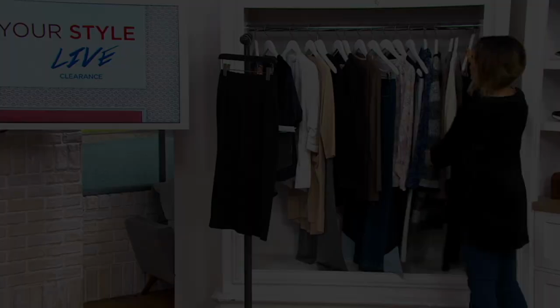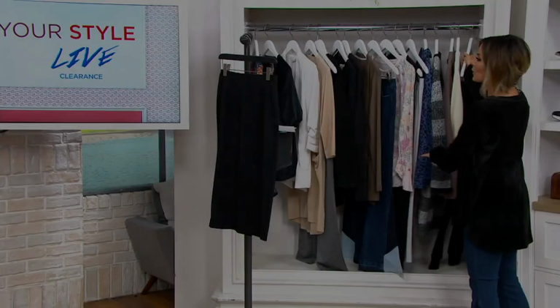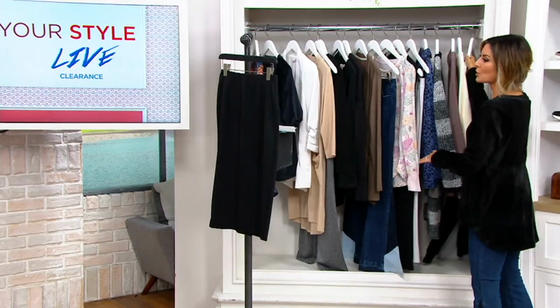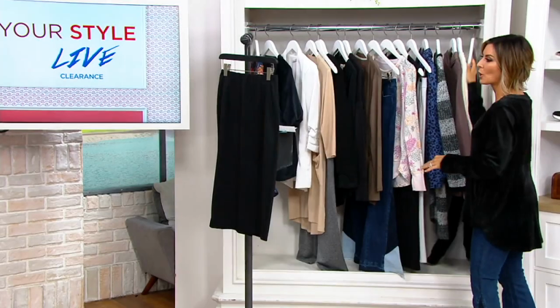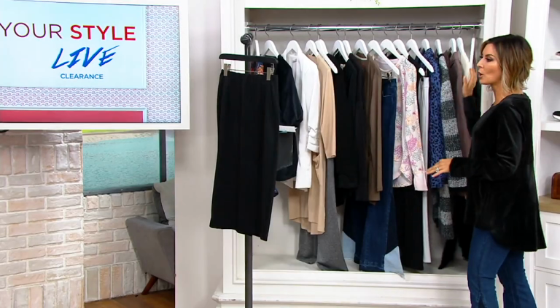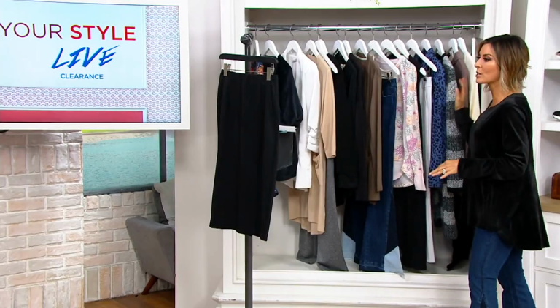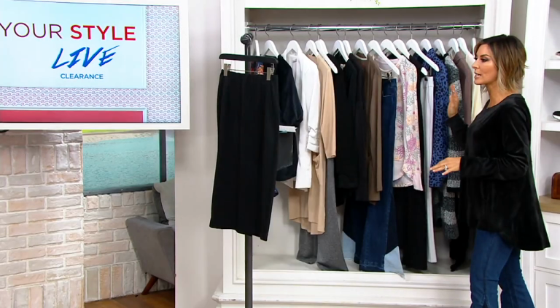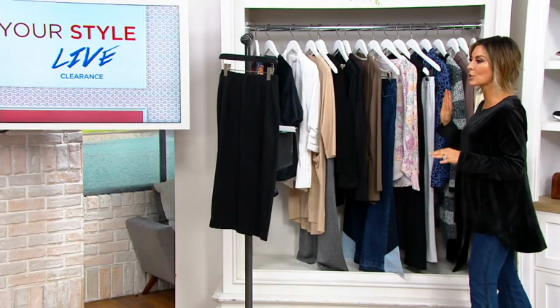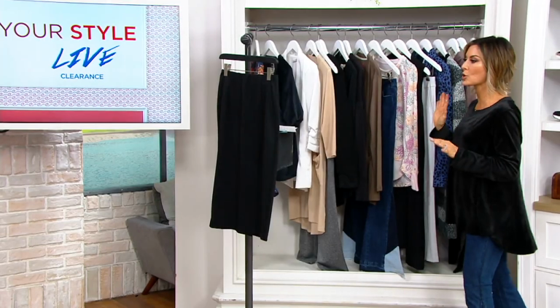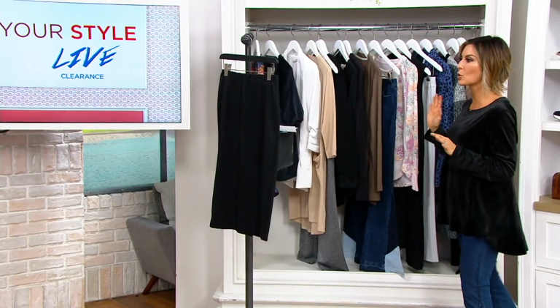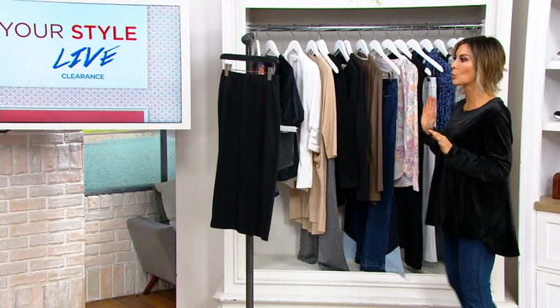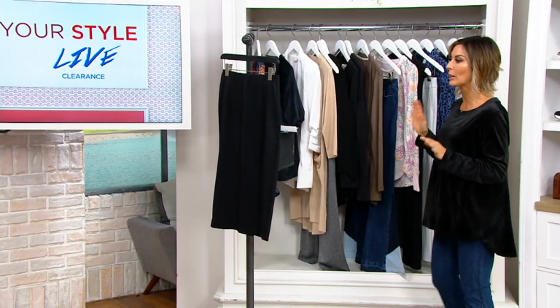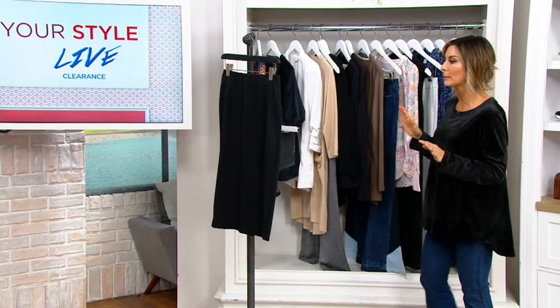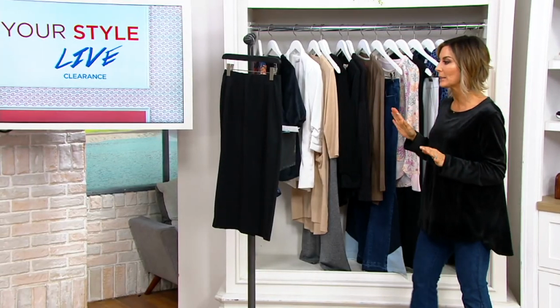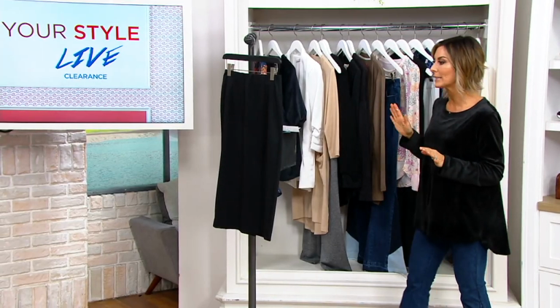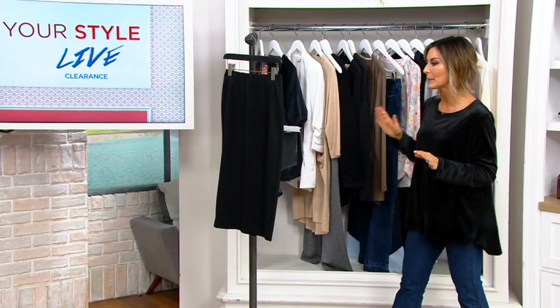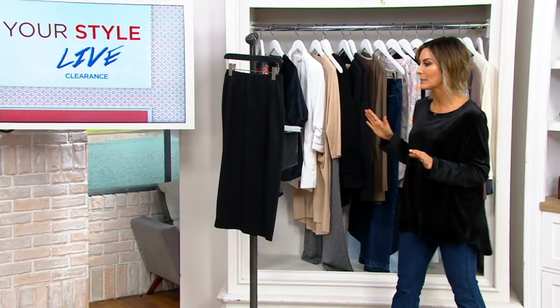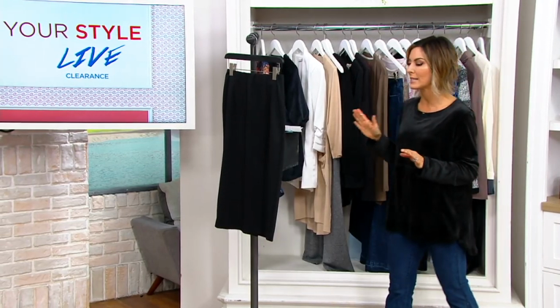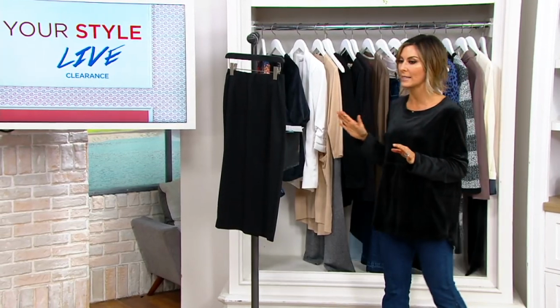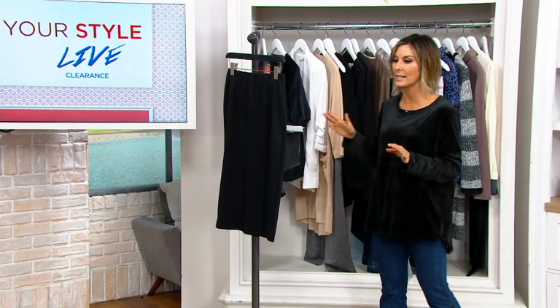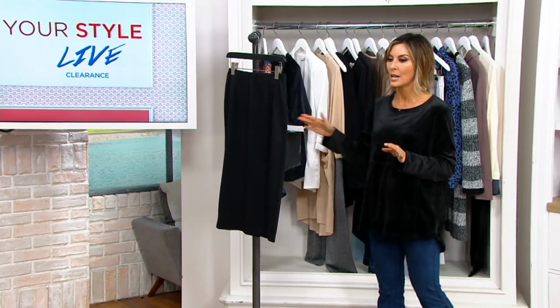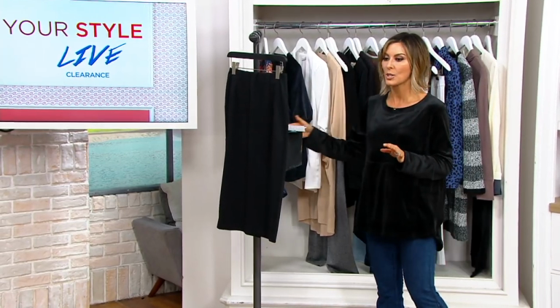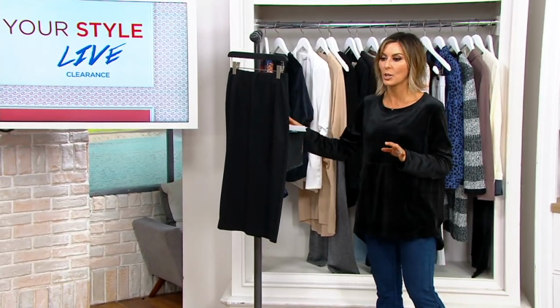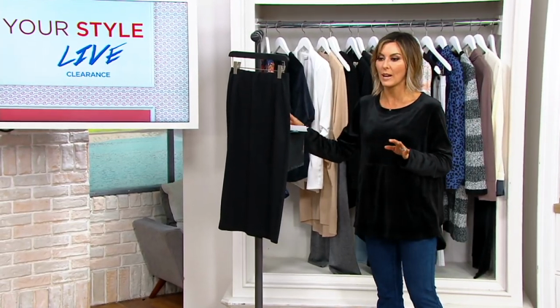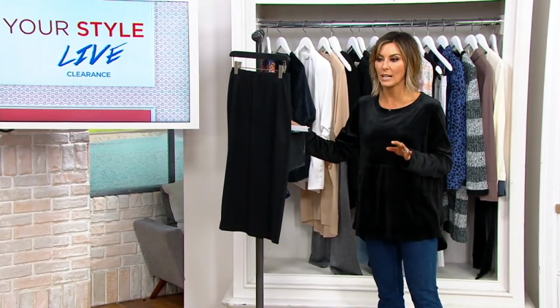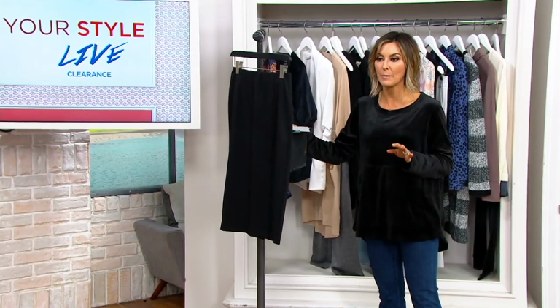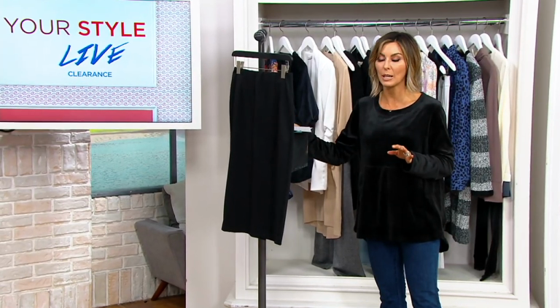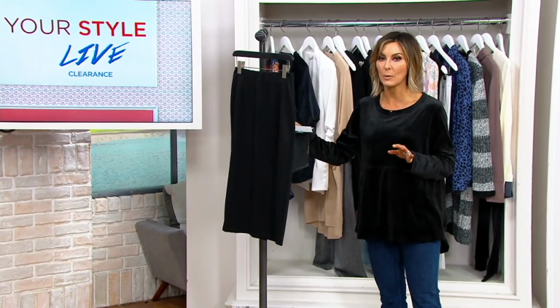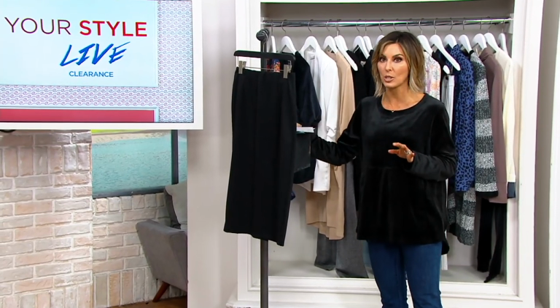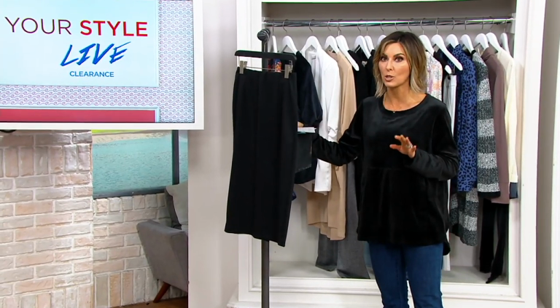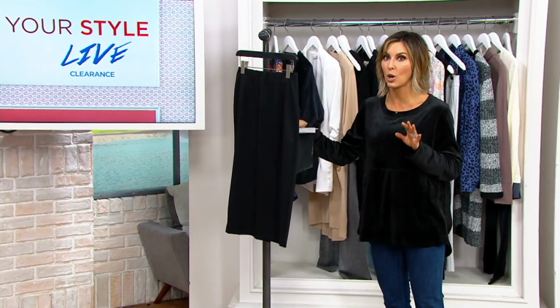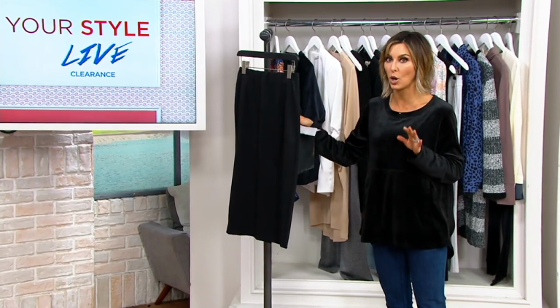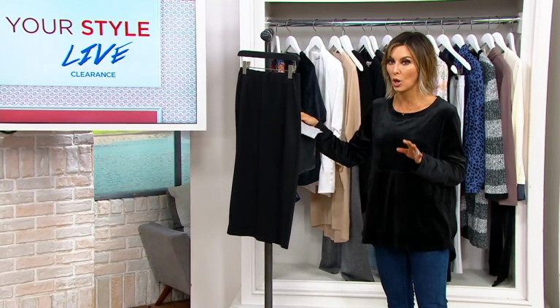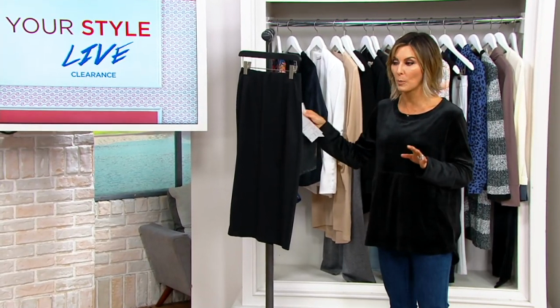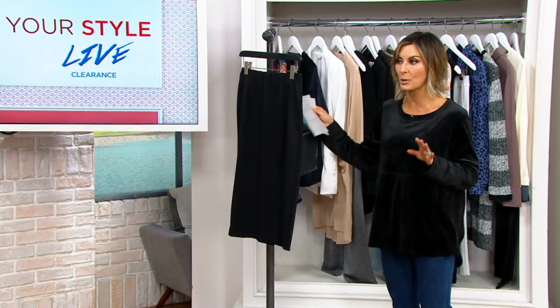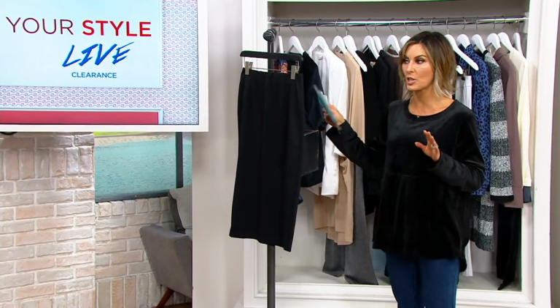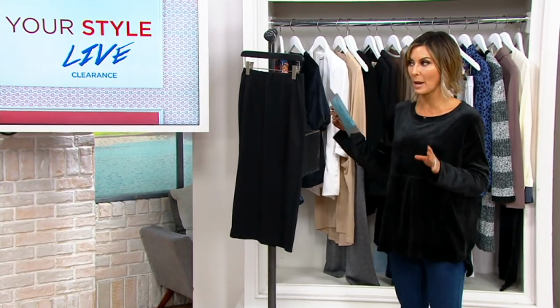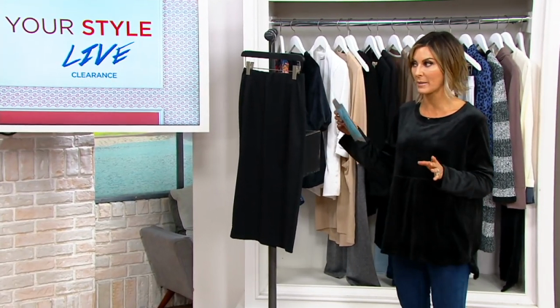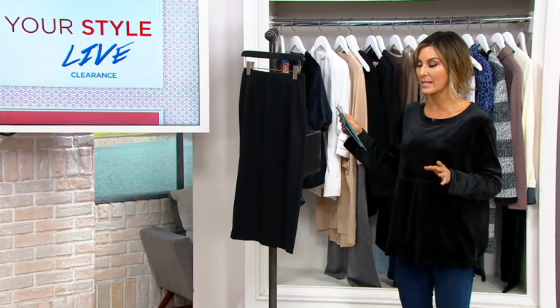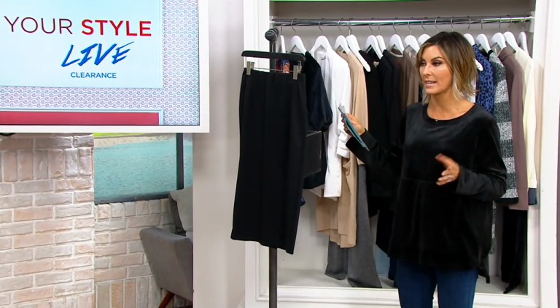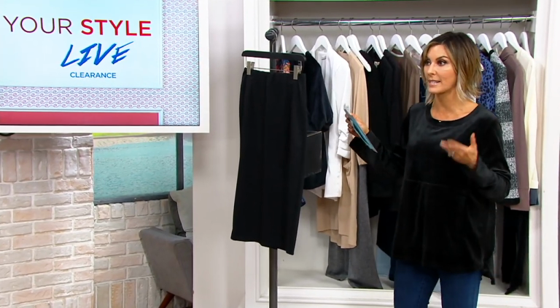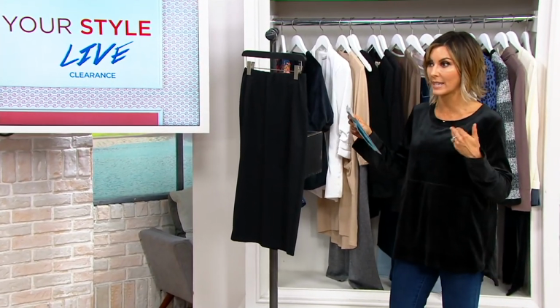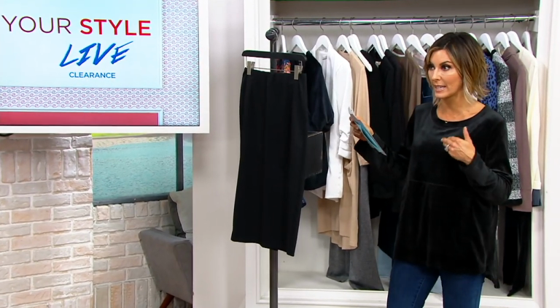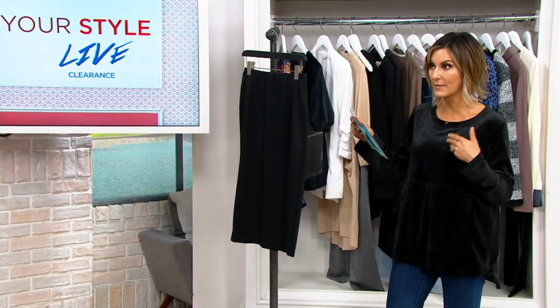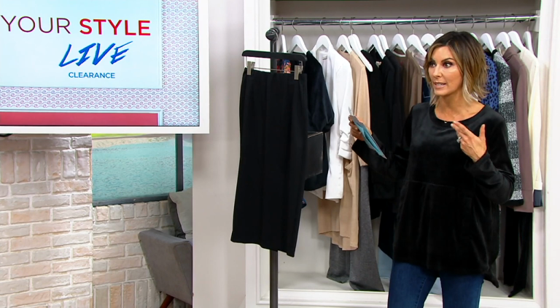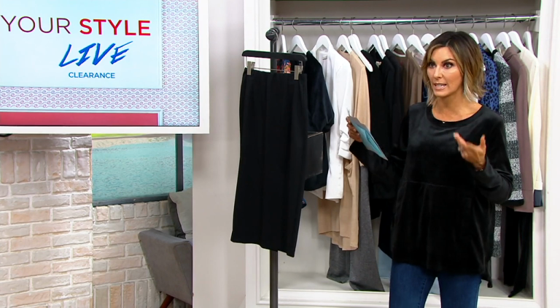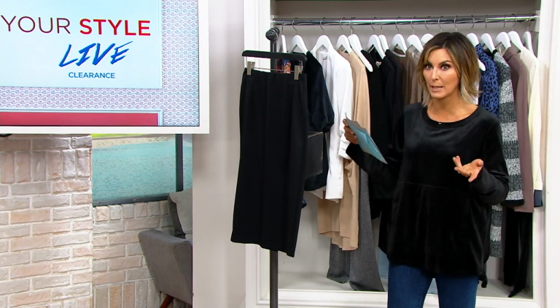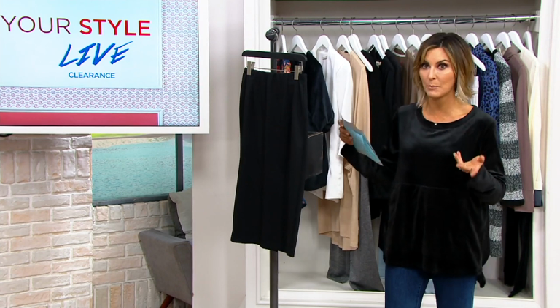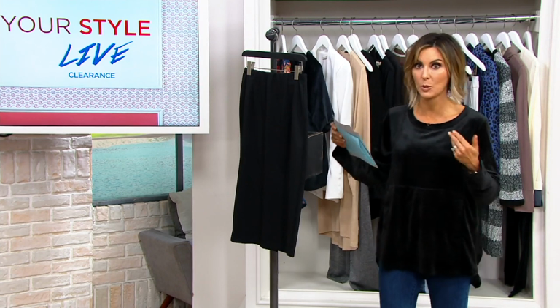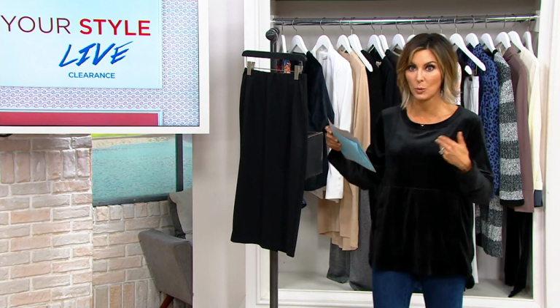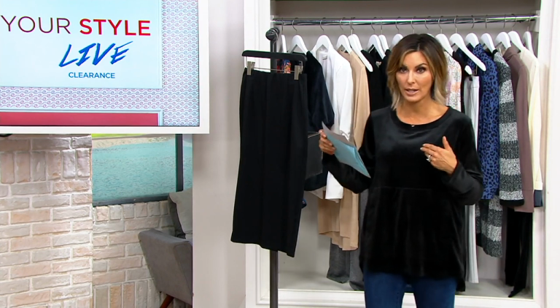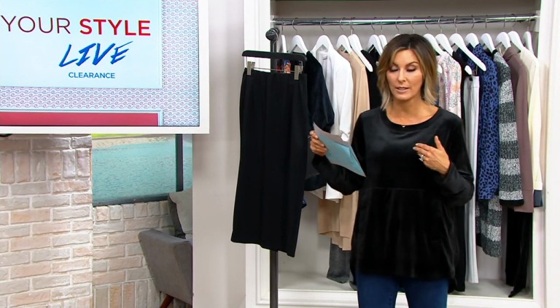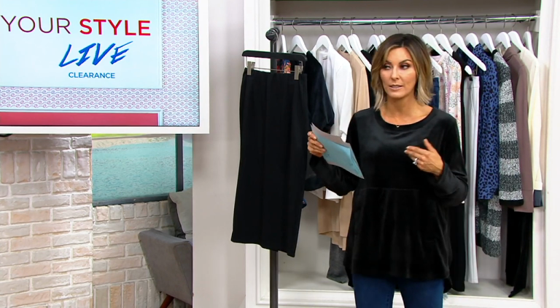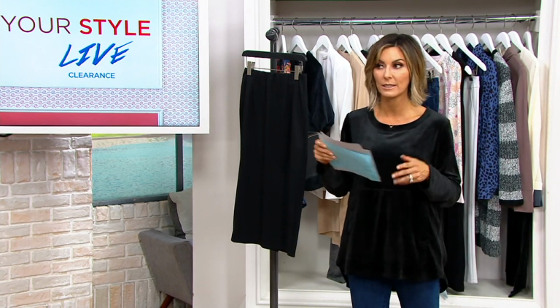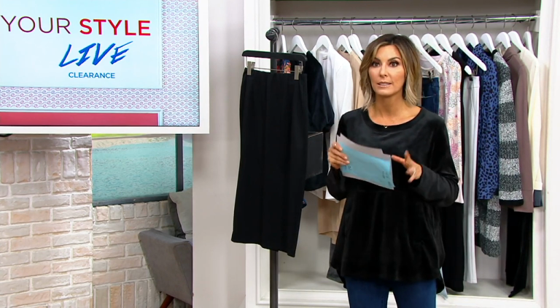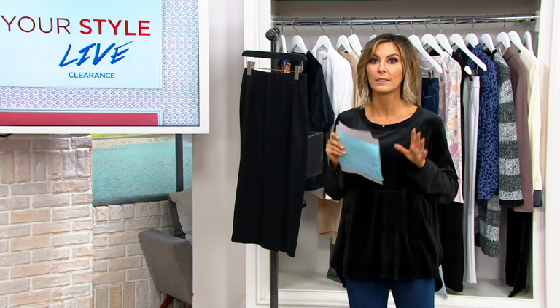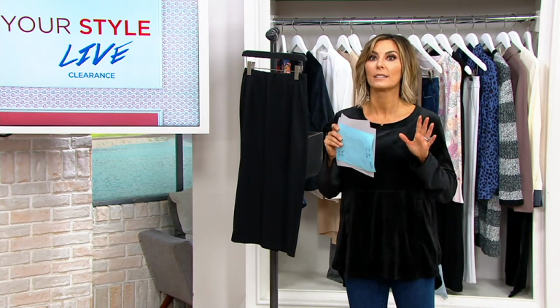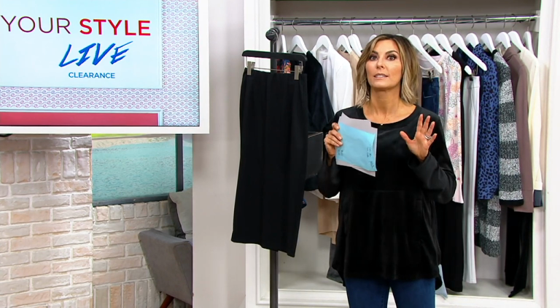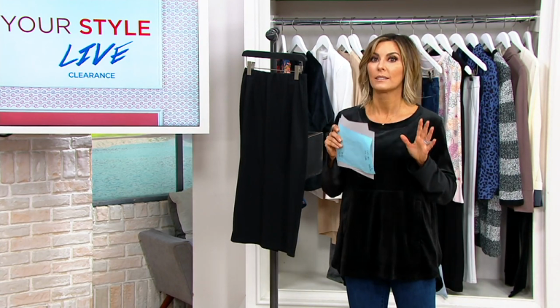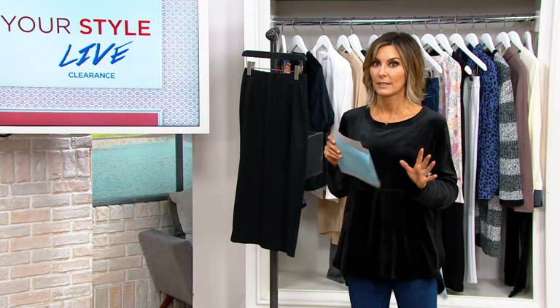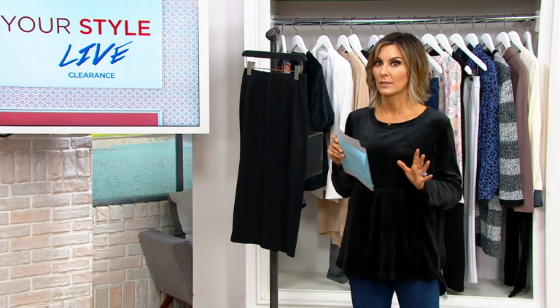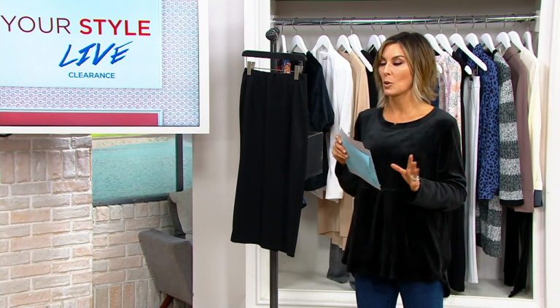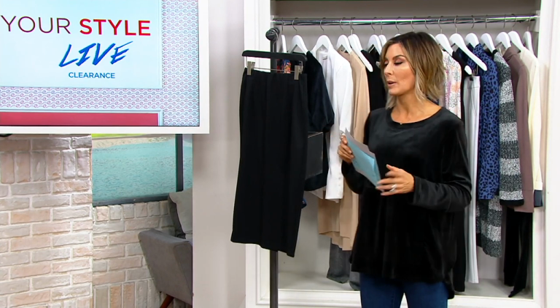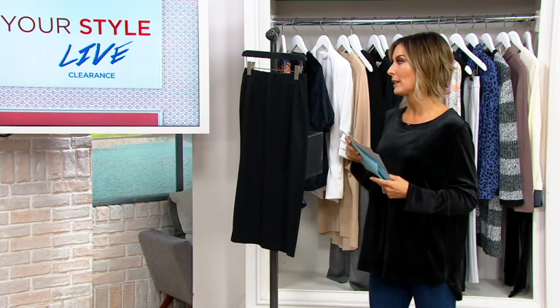Aren't the talls extremely limited? So if anybody wants a tall pajama set to gift, to keep, to wear, go quickly.